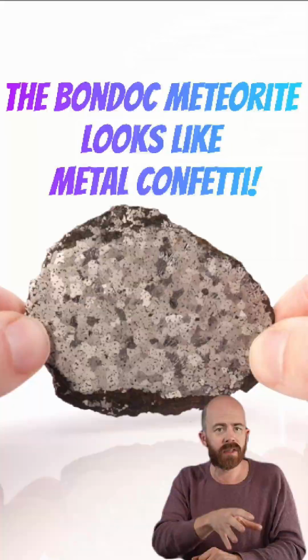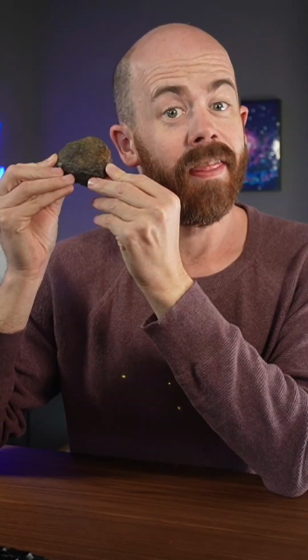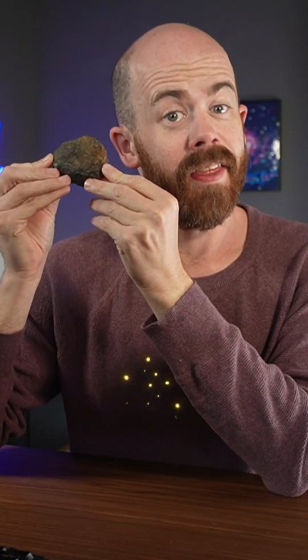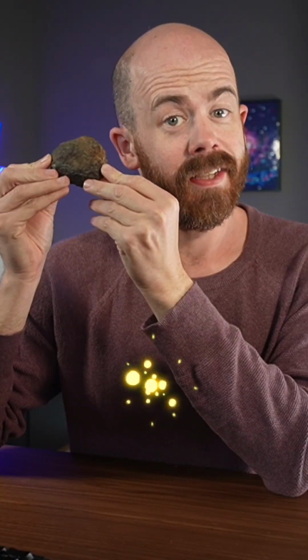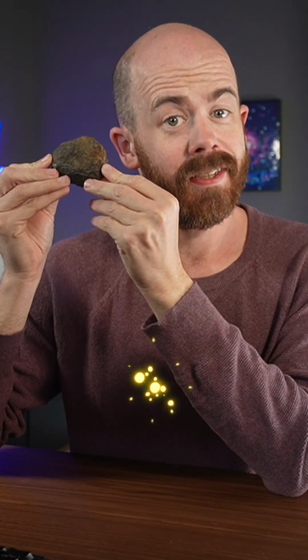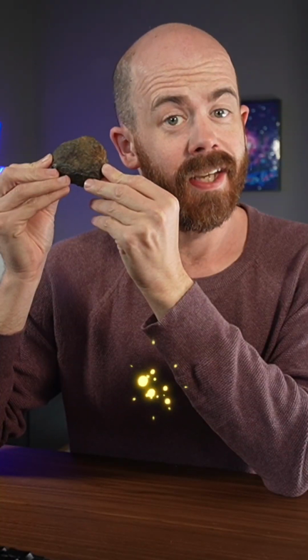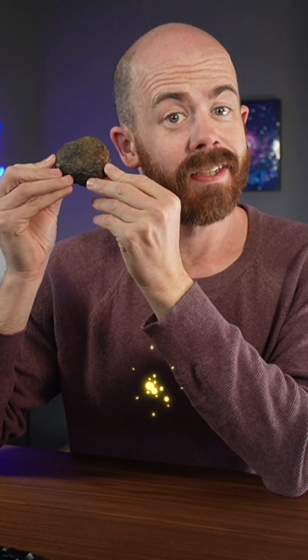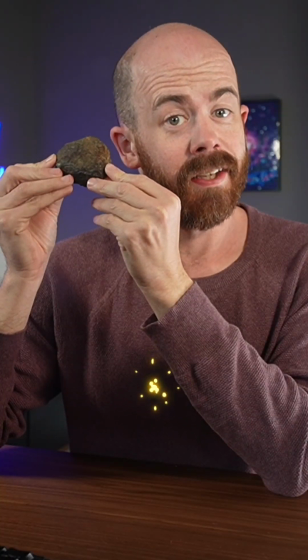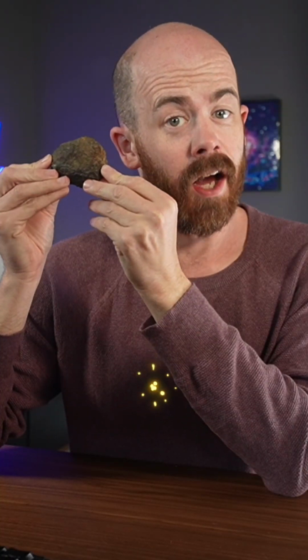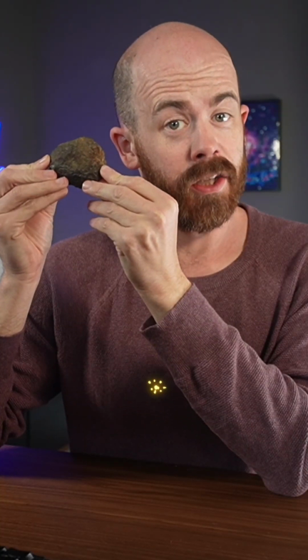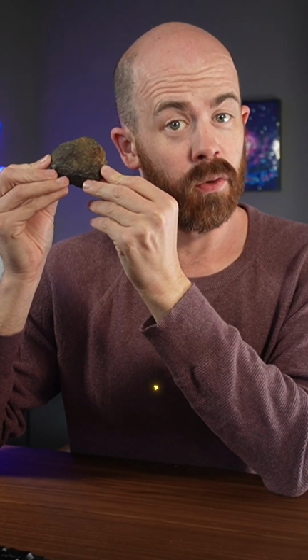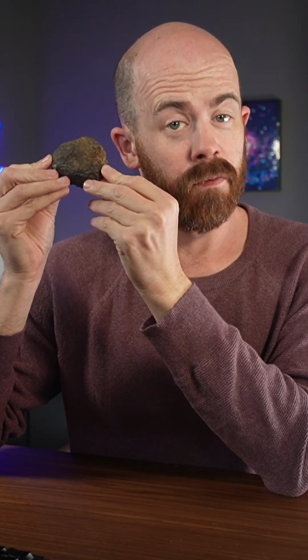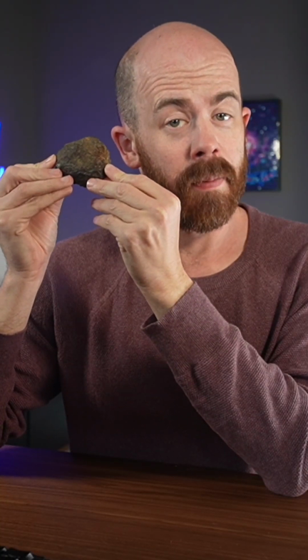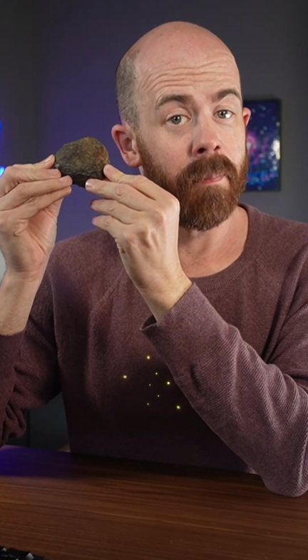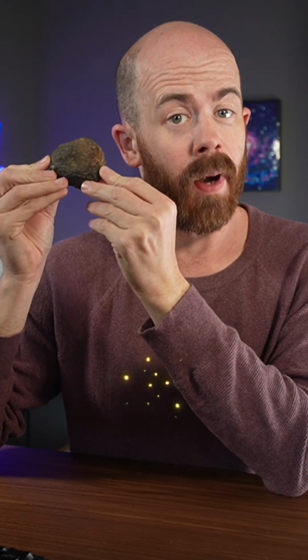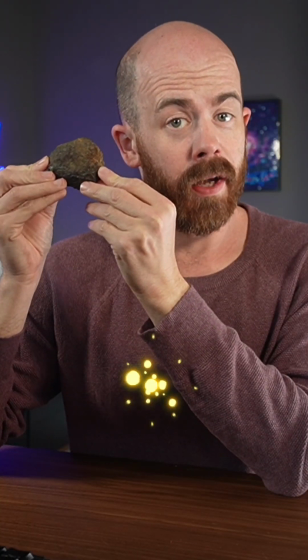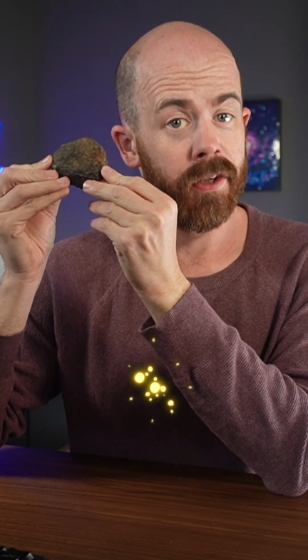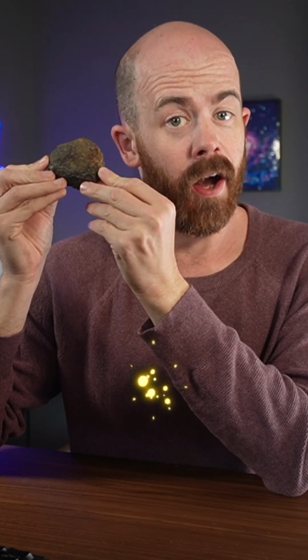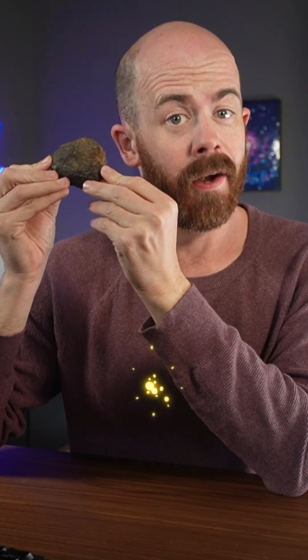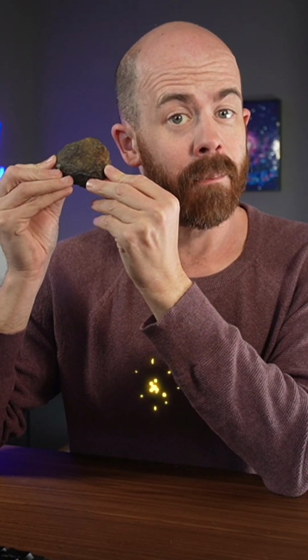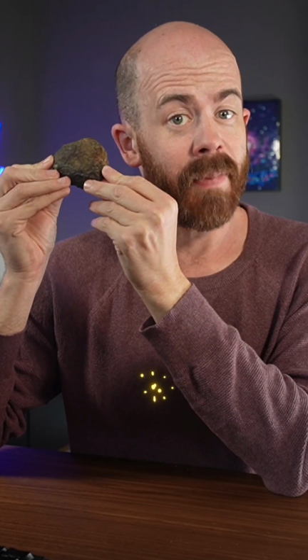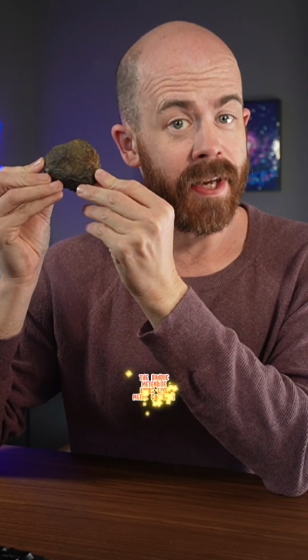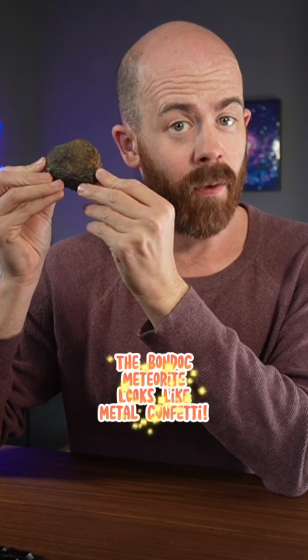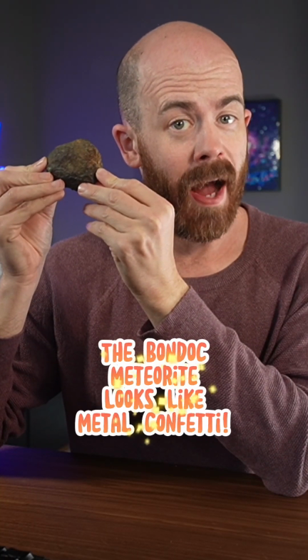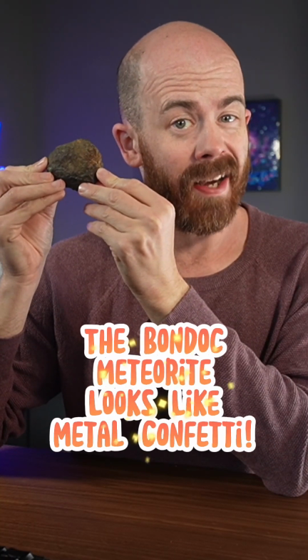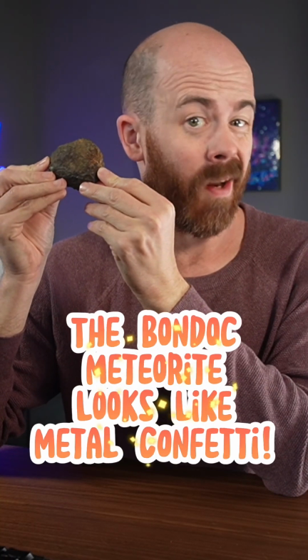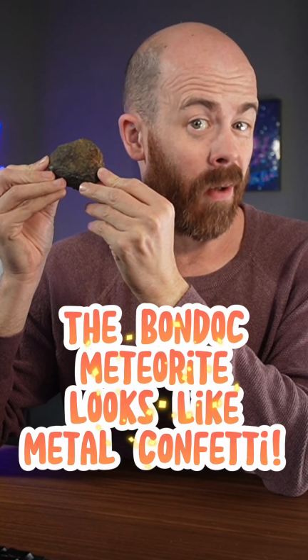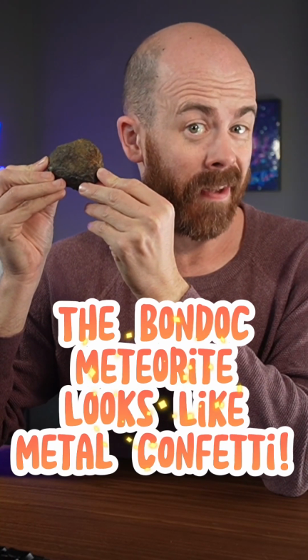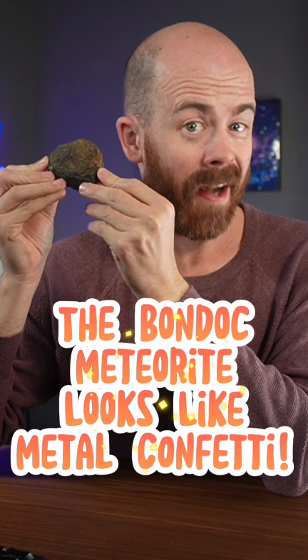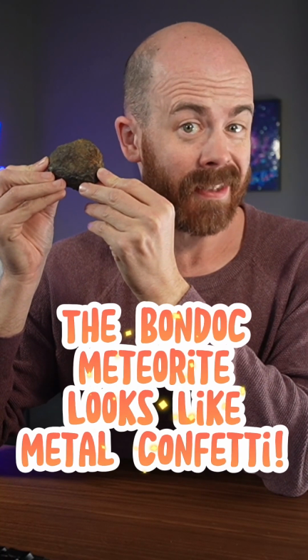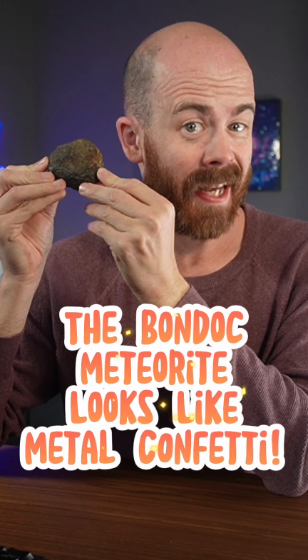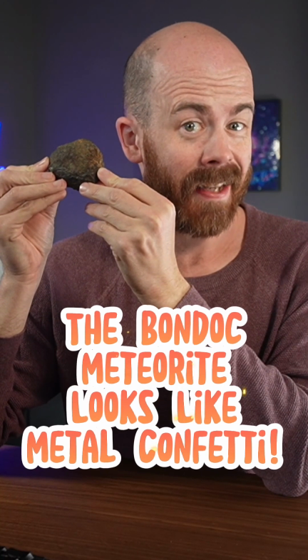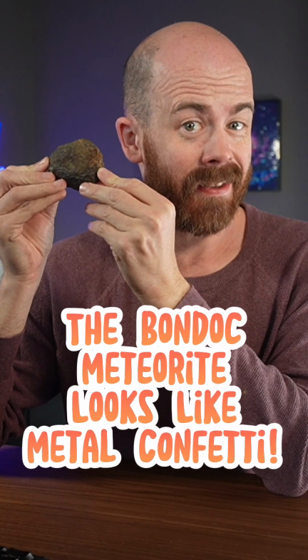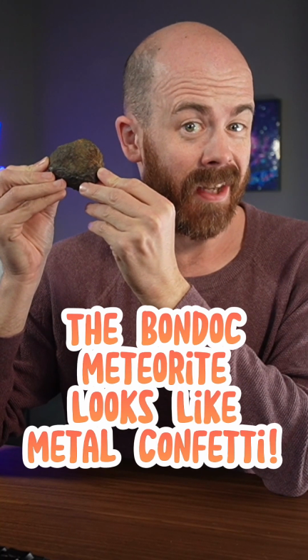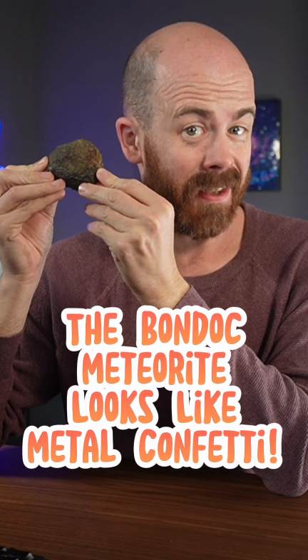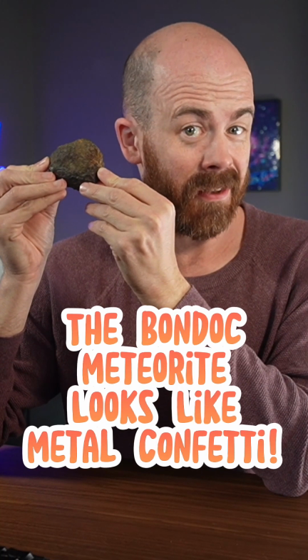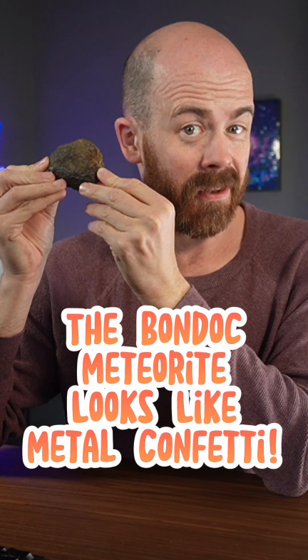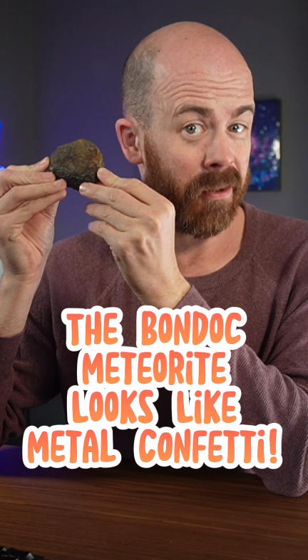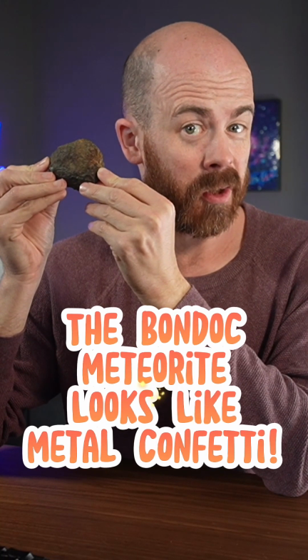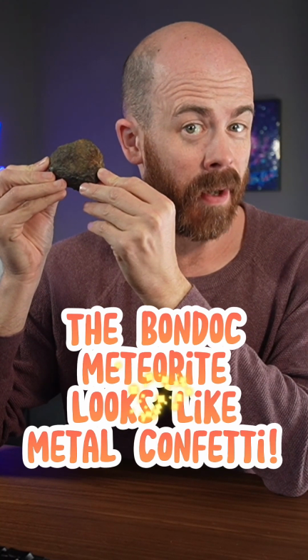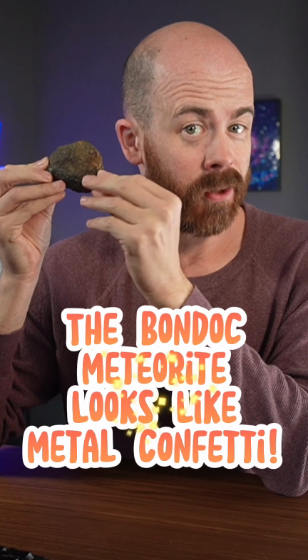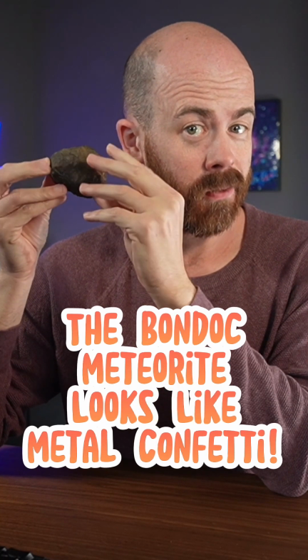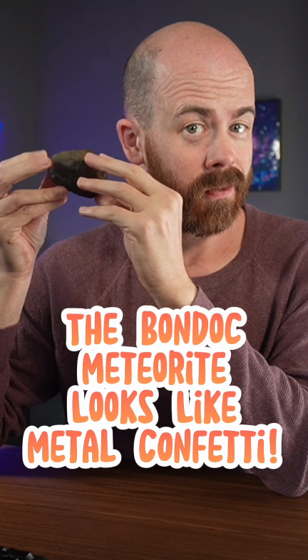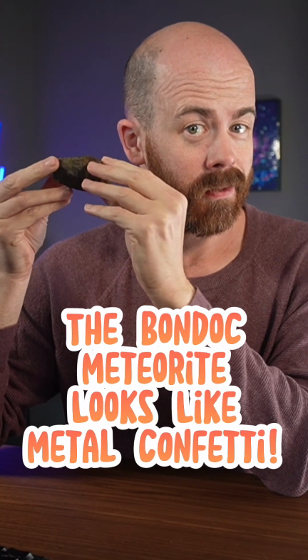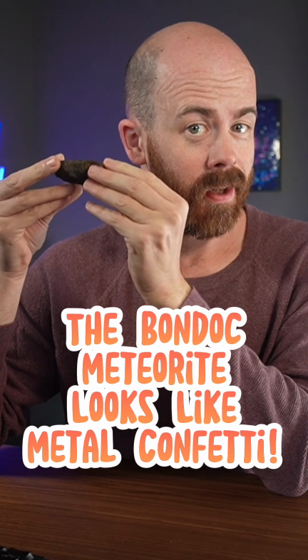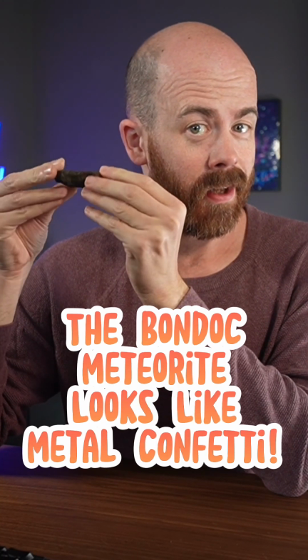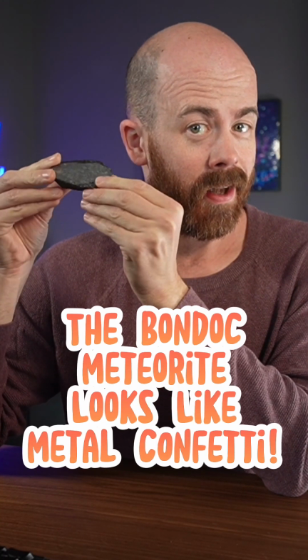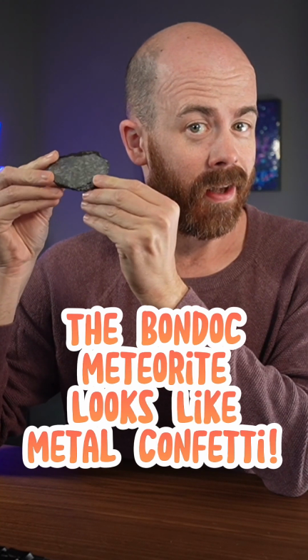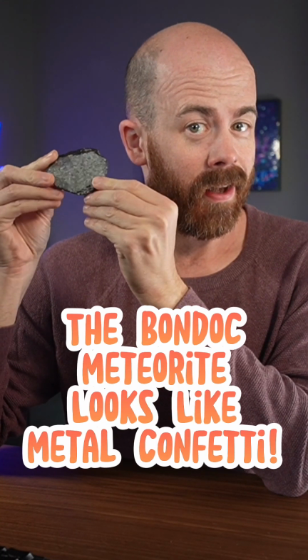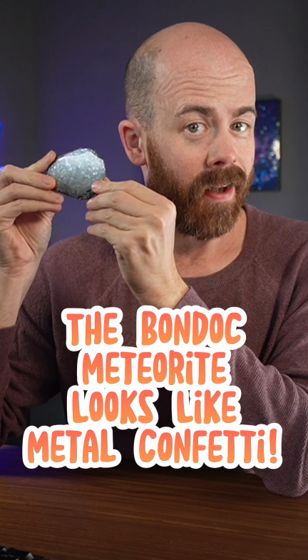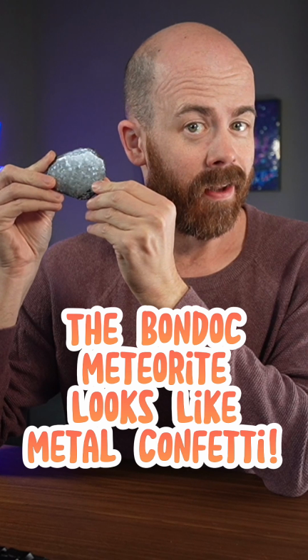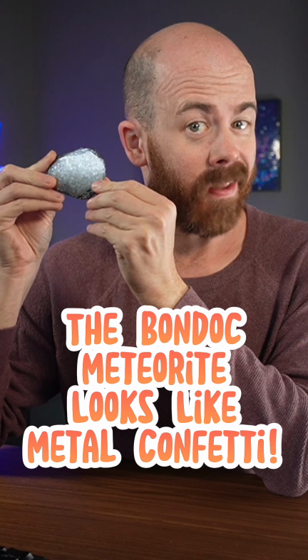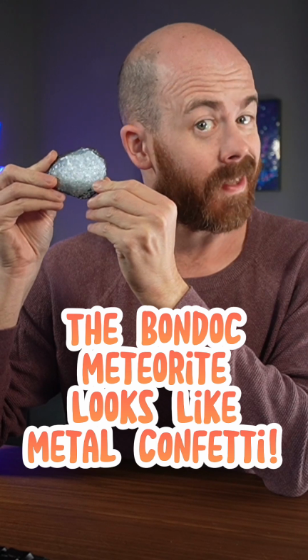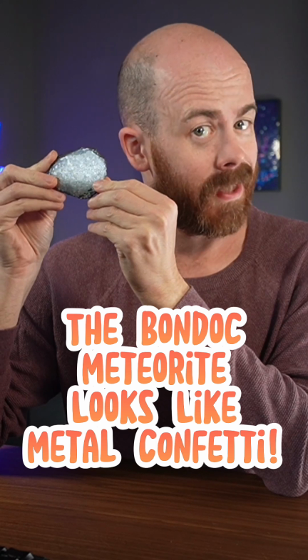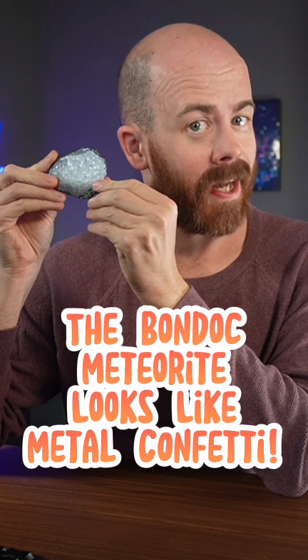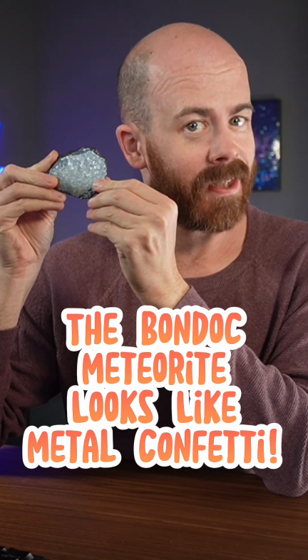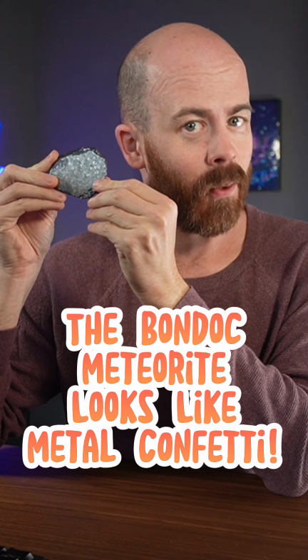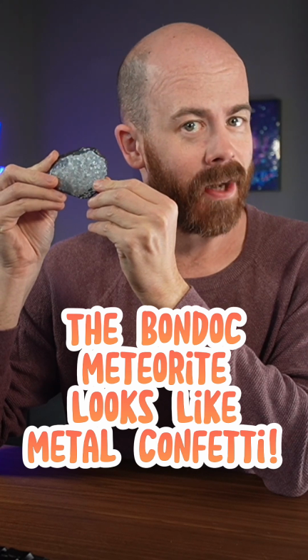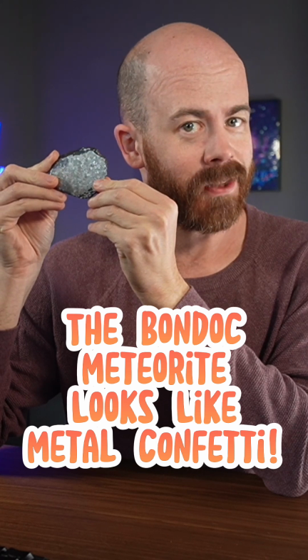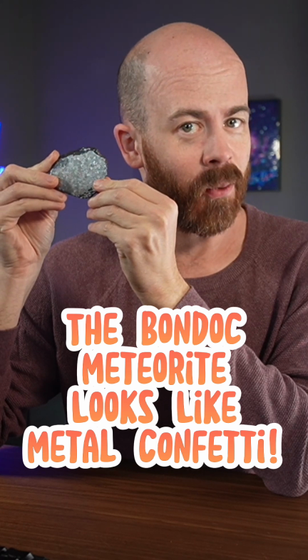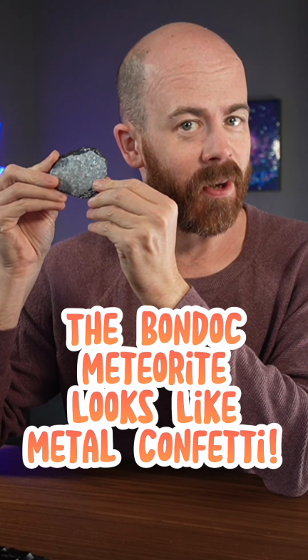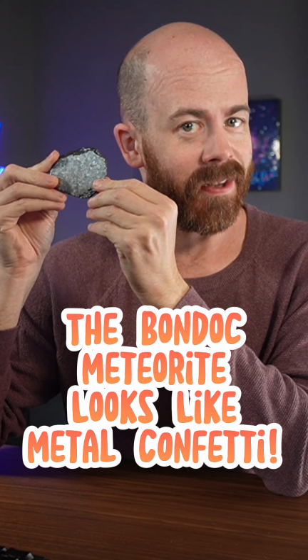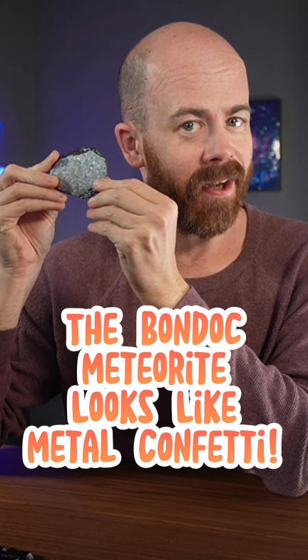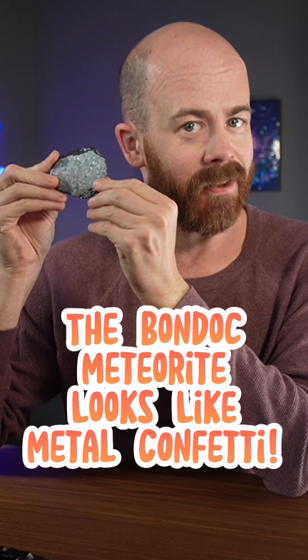This is a nodule from the Bondock Meteorite, and while the outside doesn't look too special, the inside has quite a story to tell.